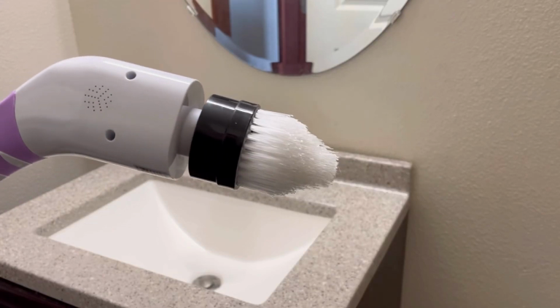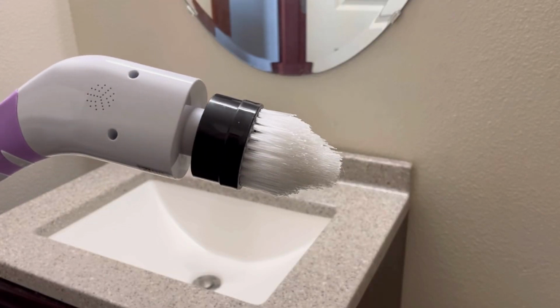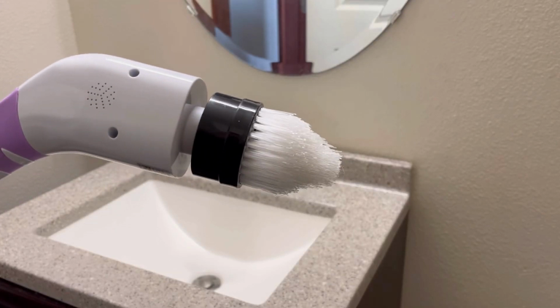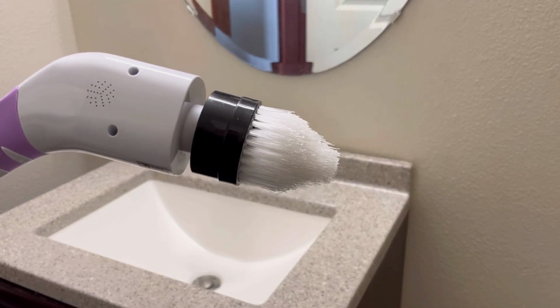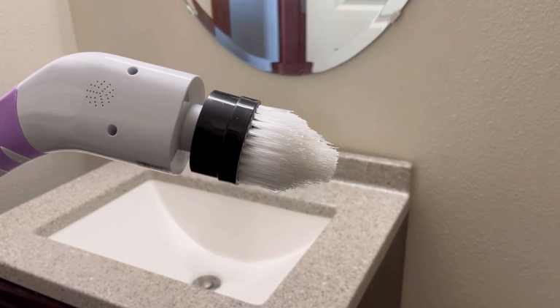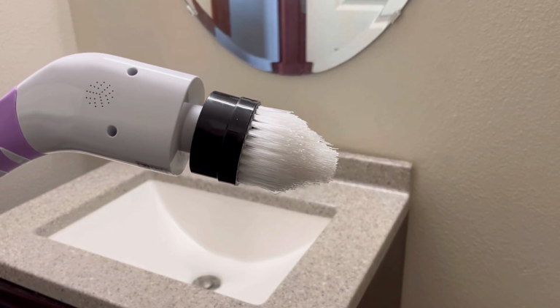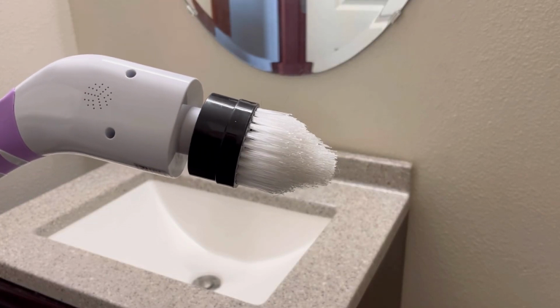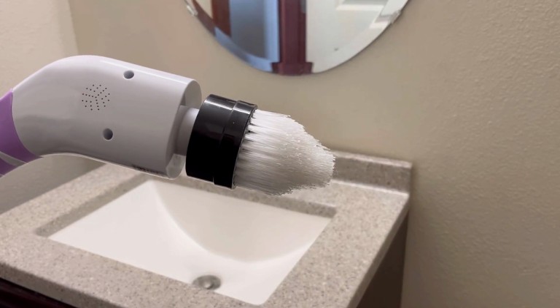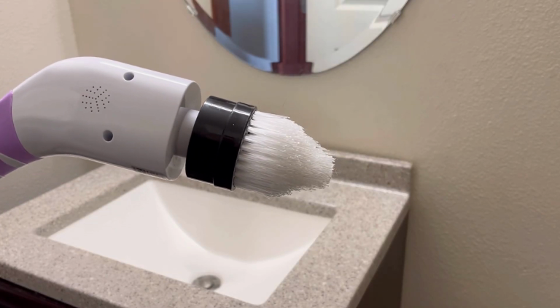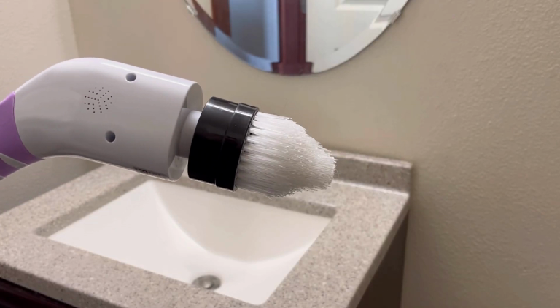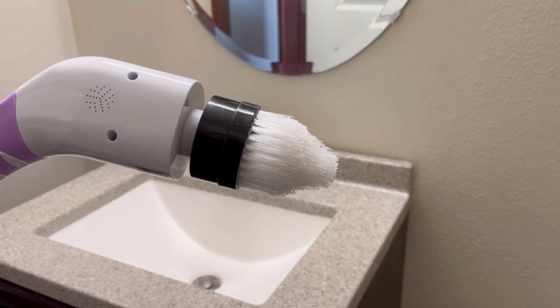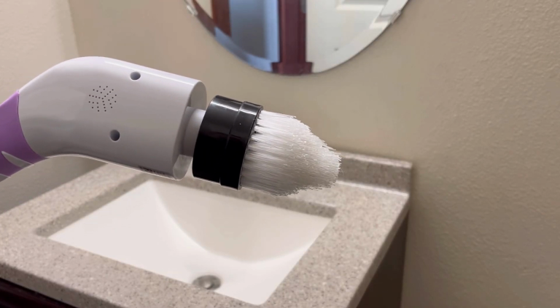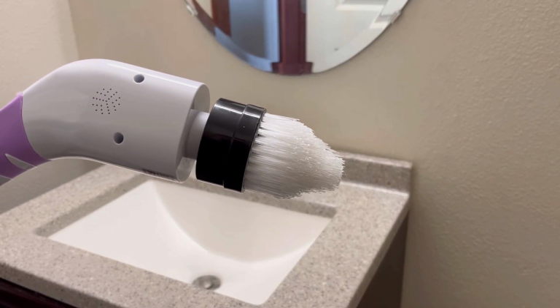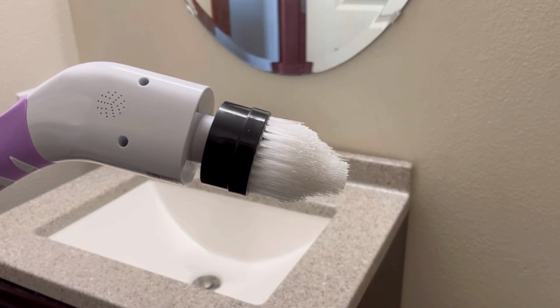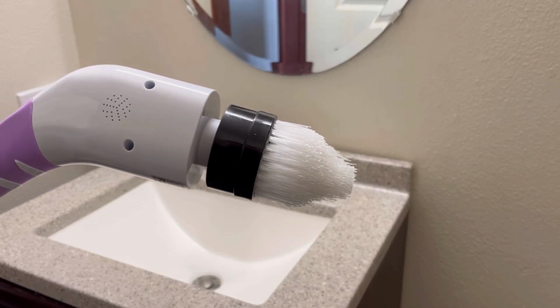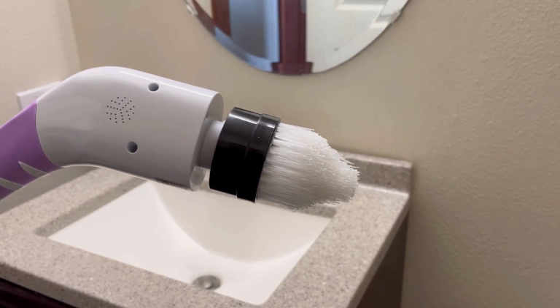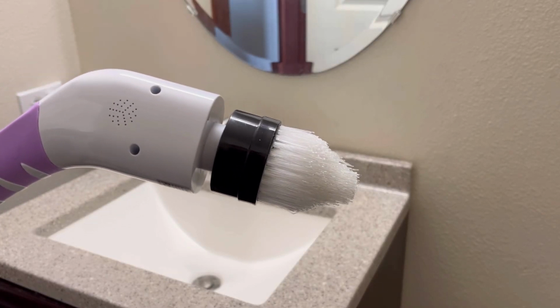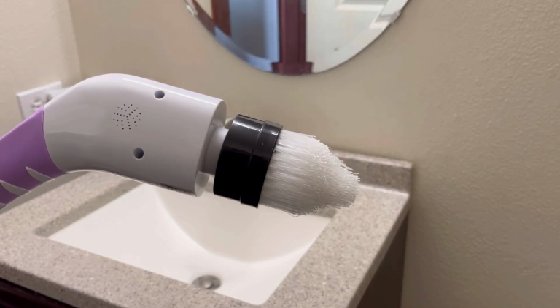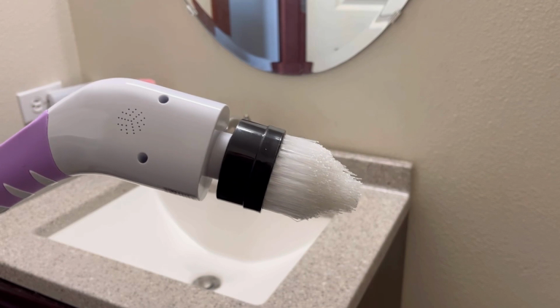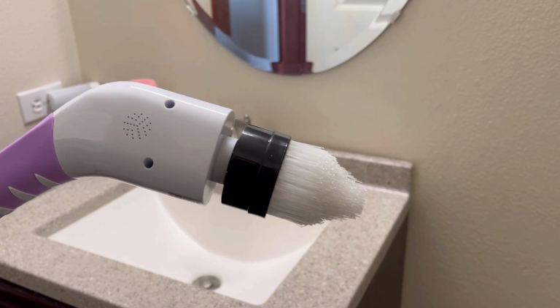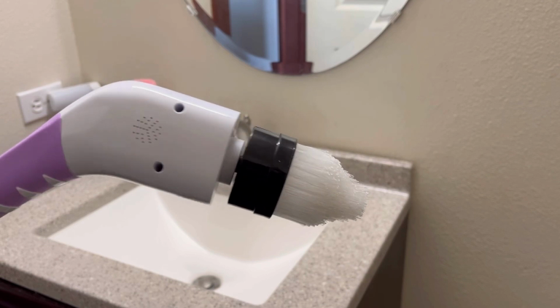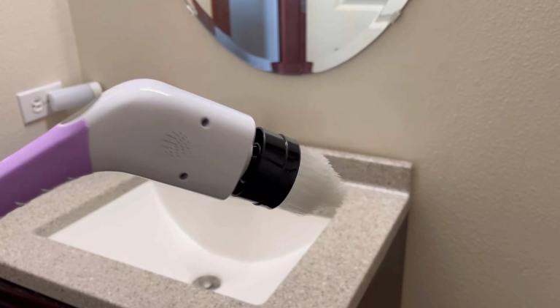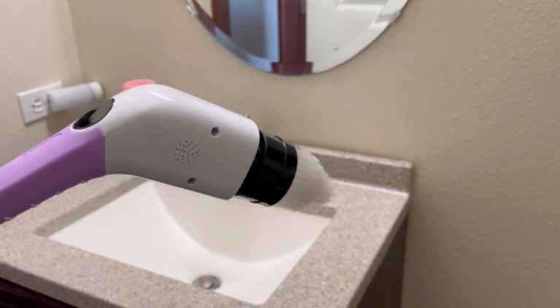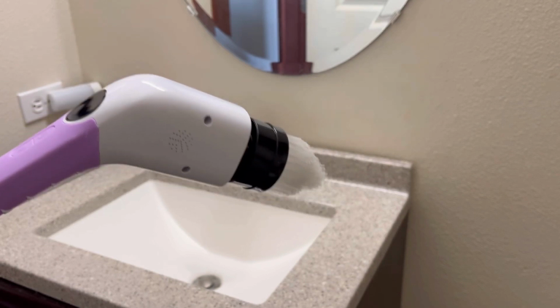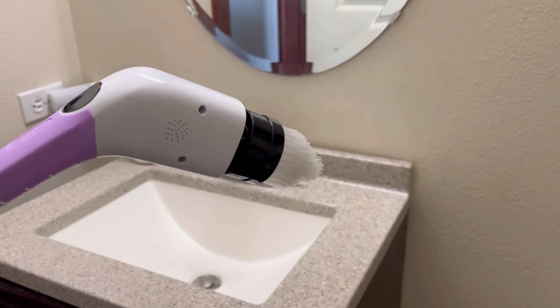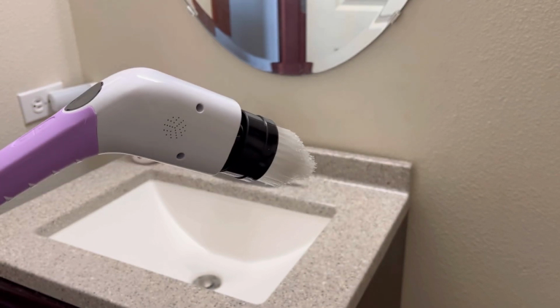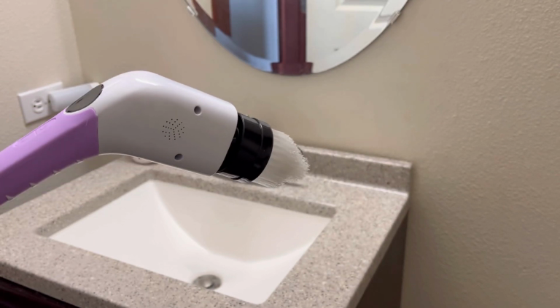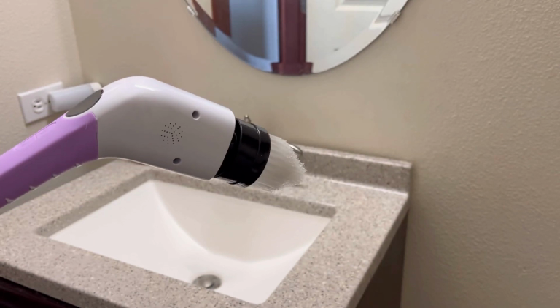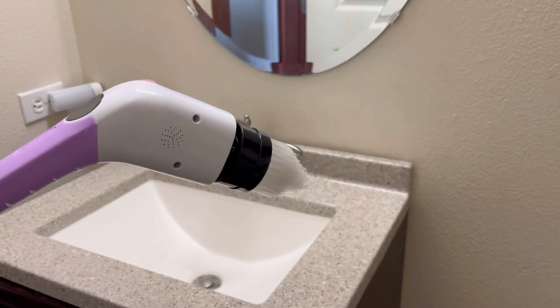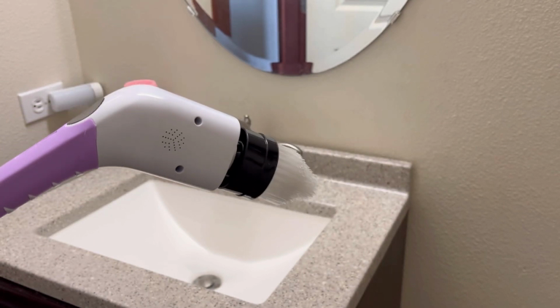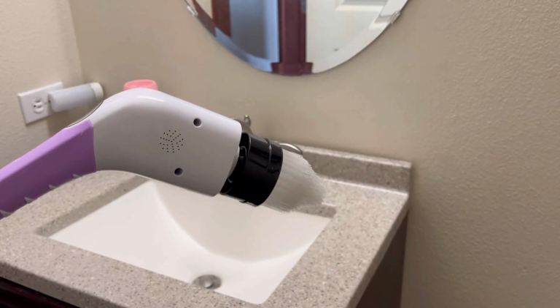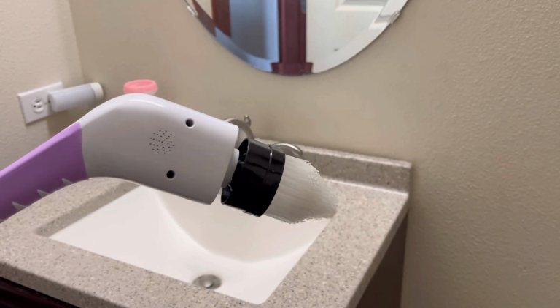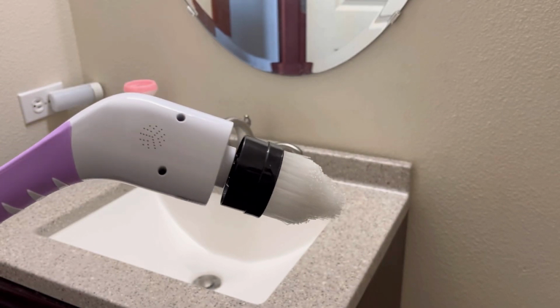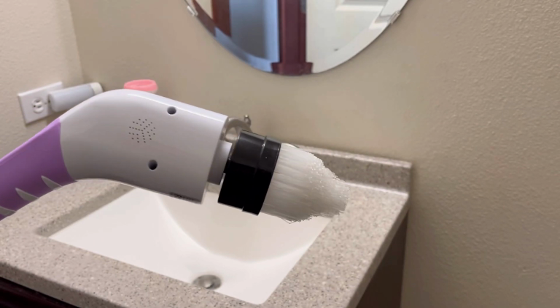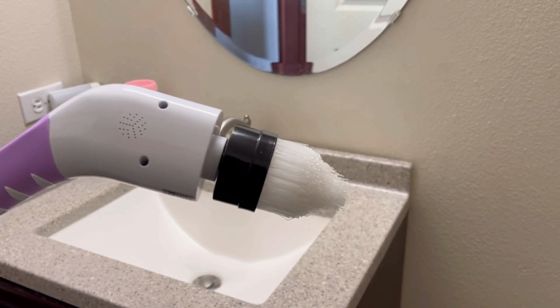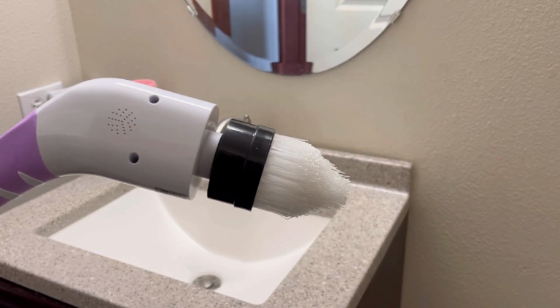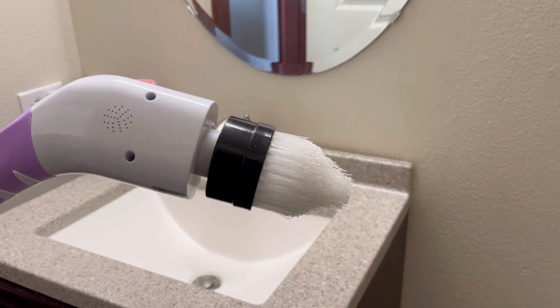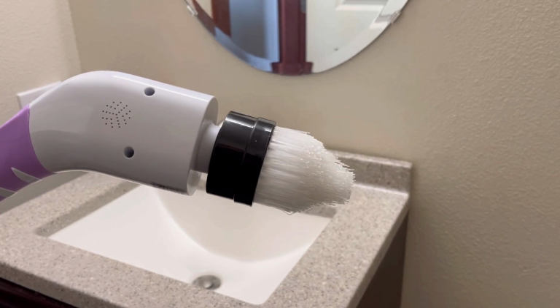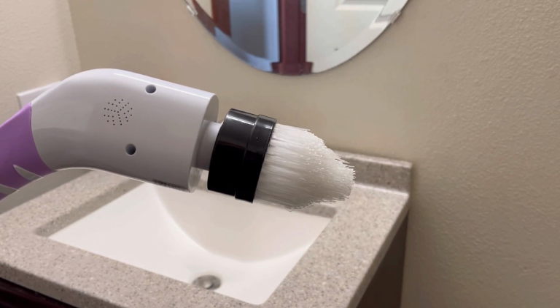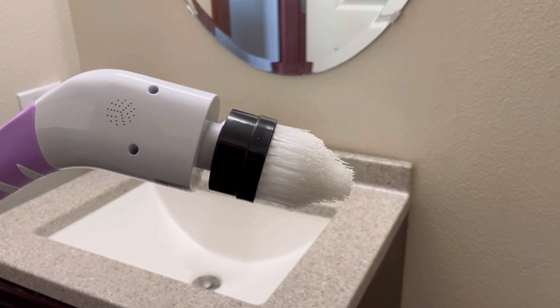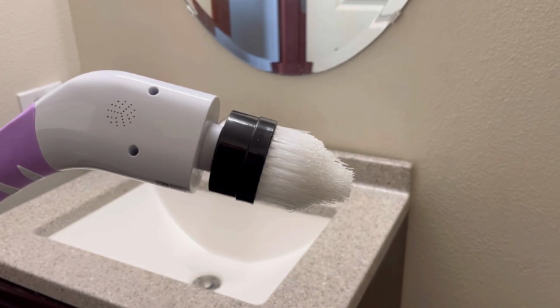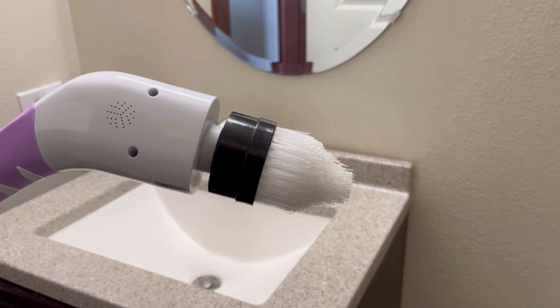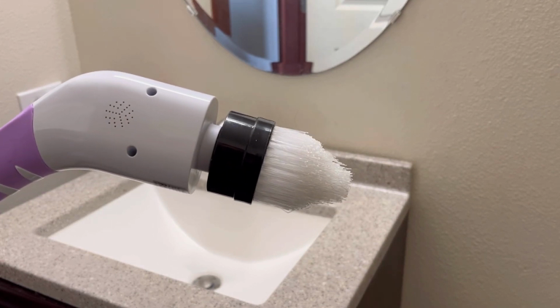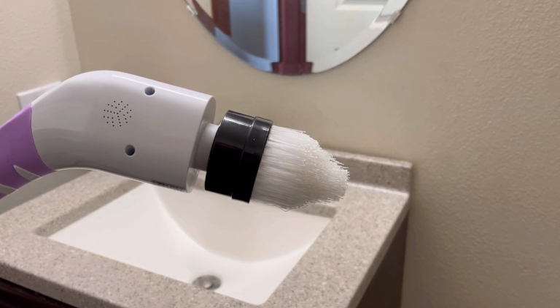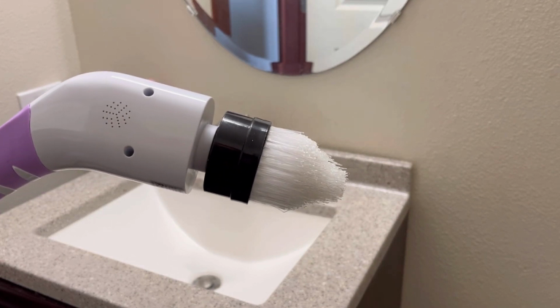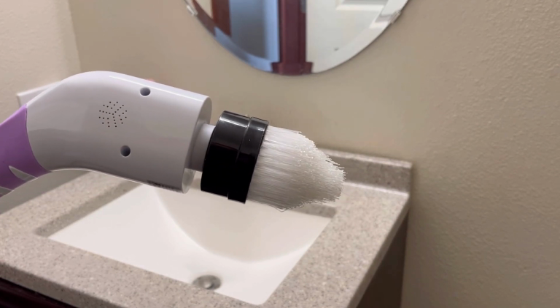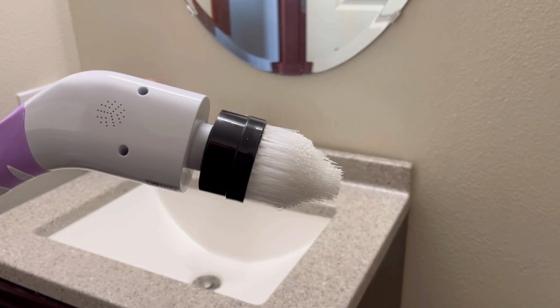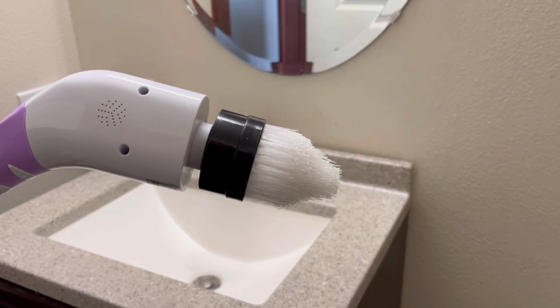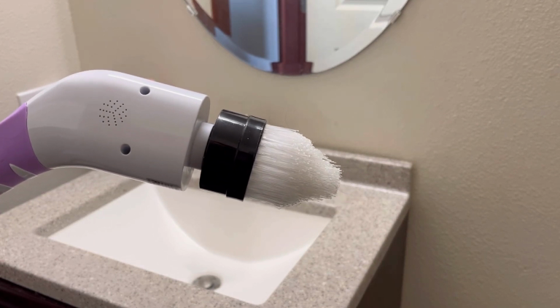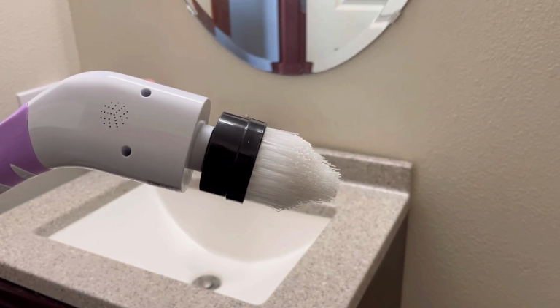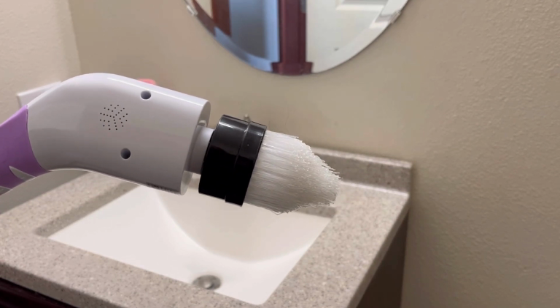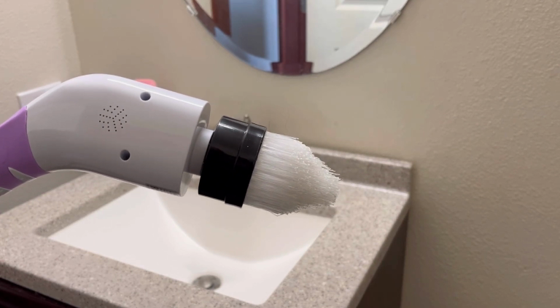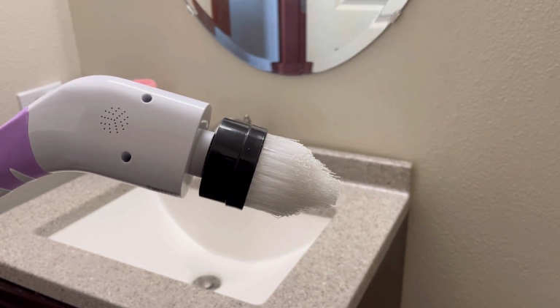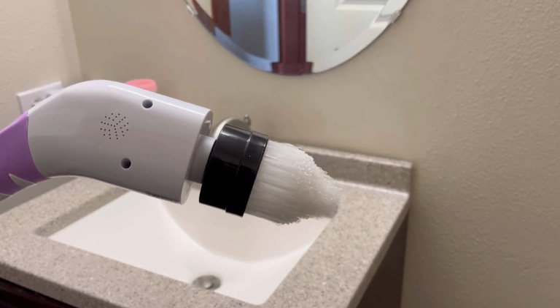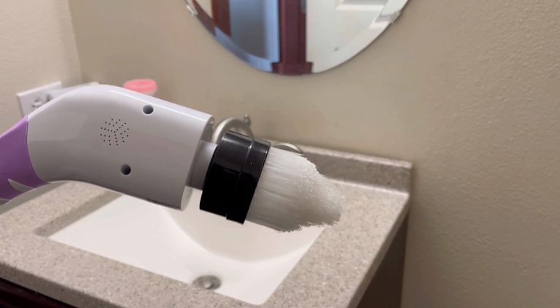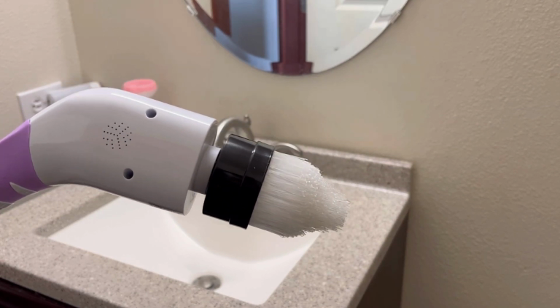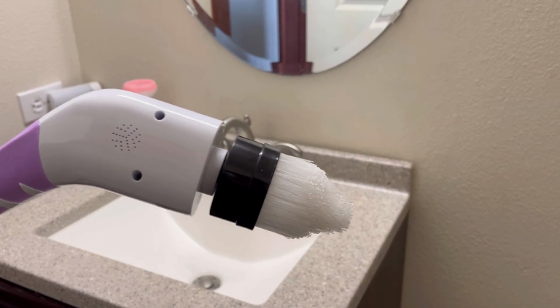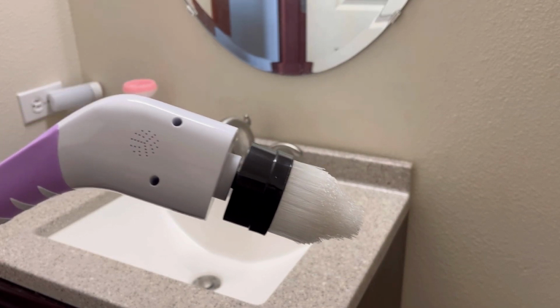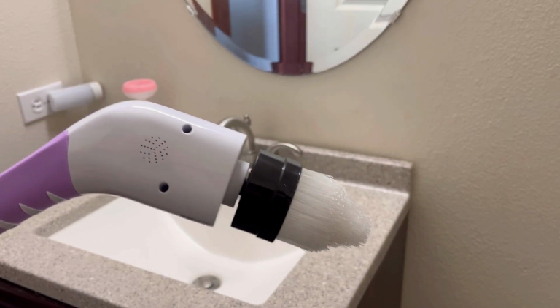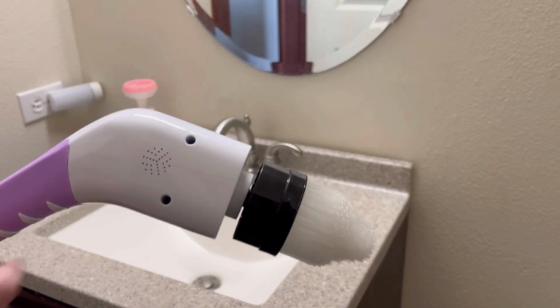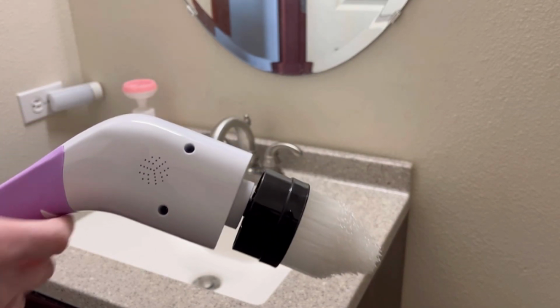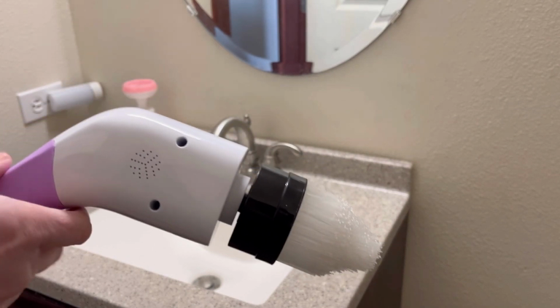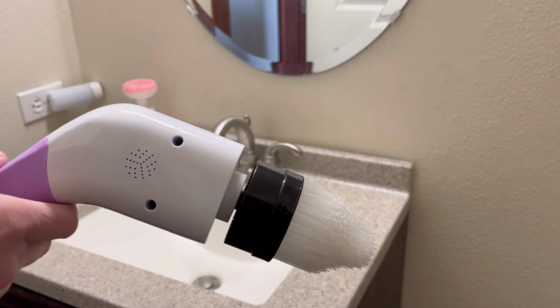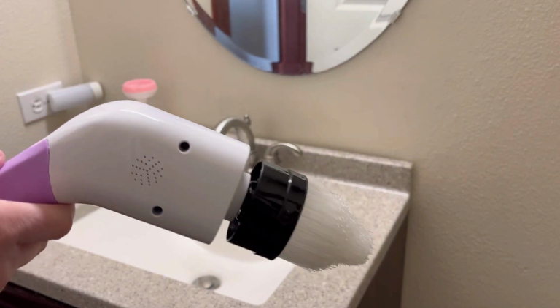For my bathroom sink I have the pointed one. It's really great at getting in those grooves up there.